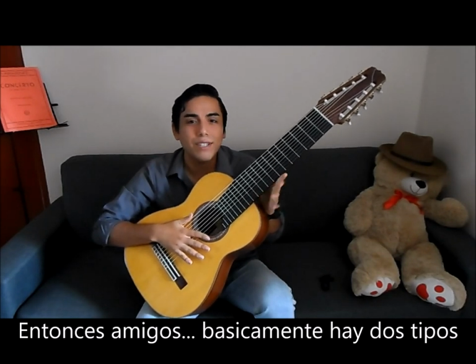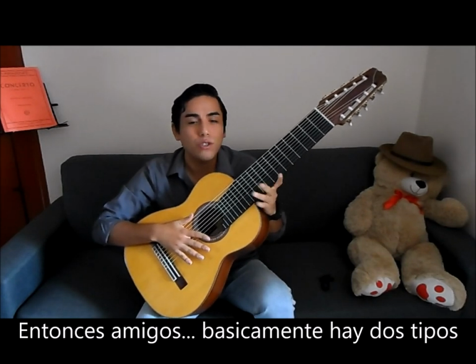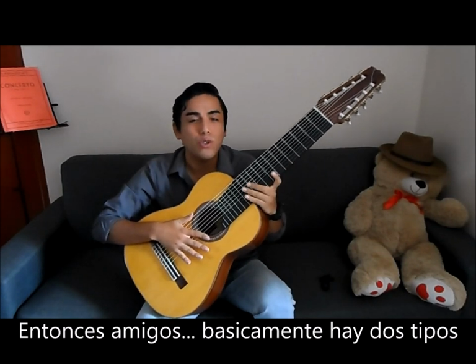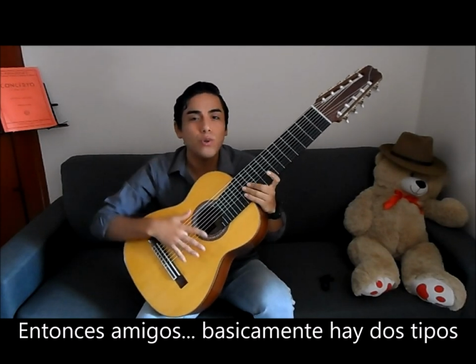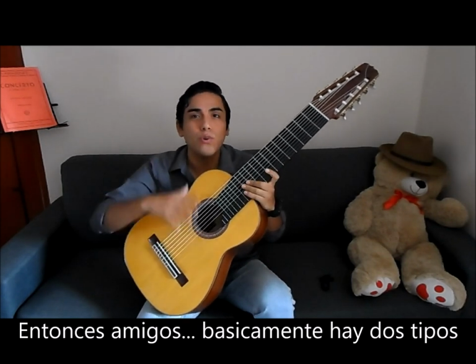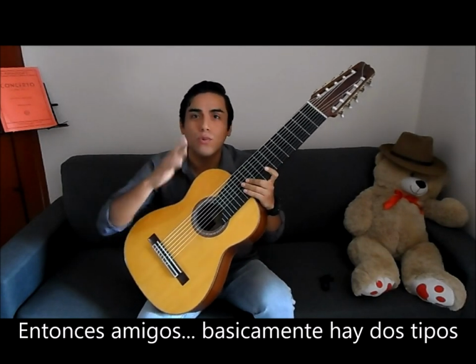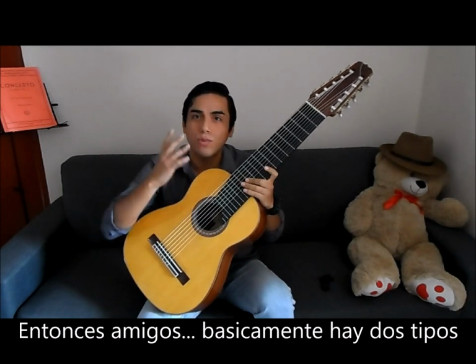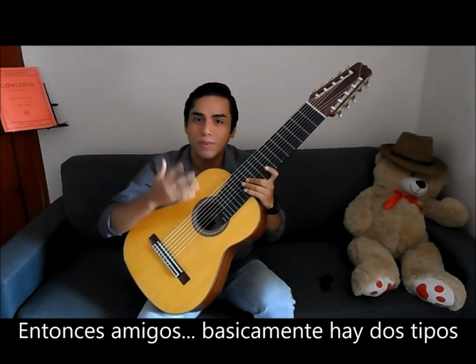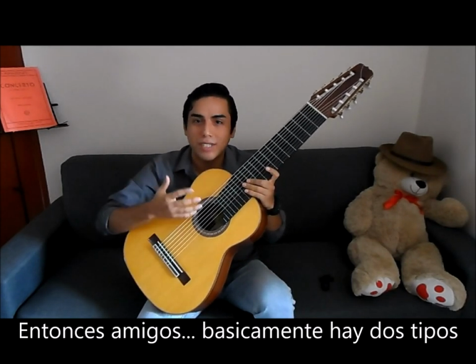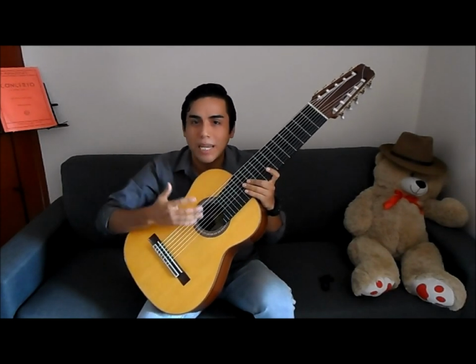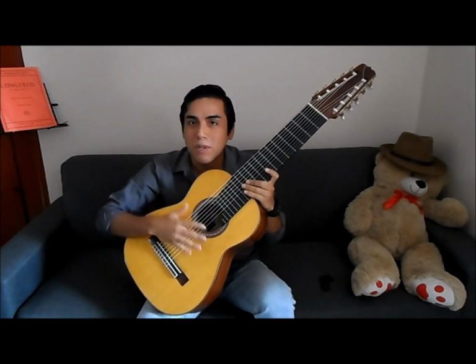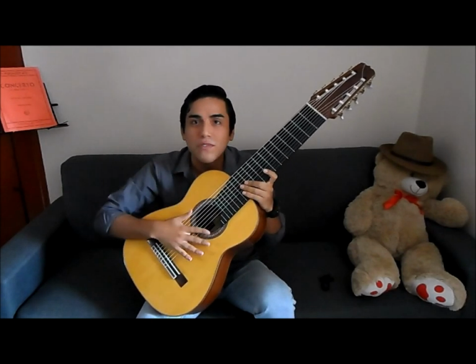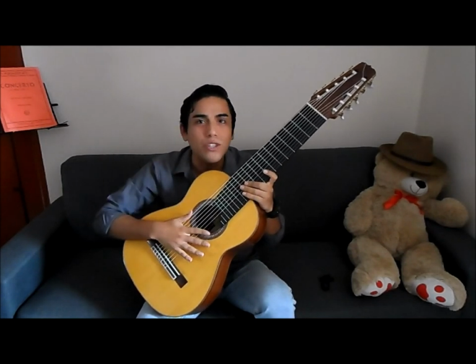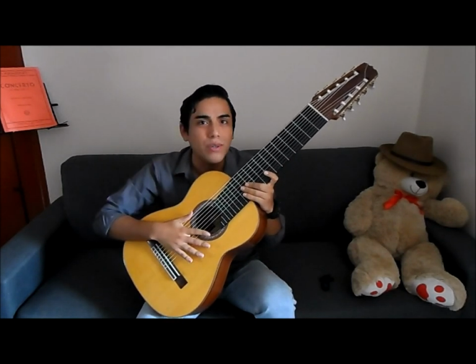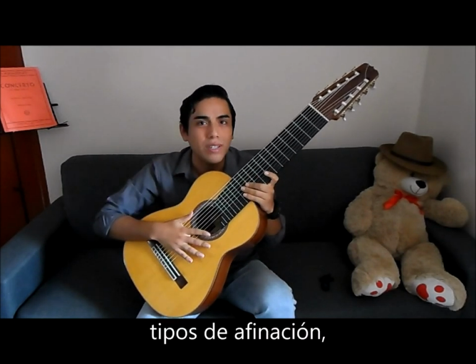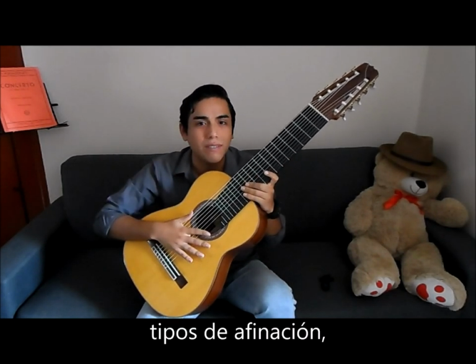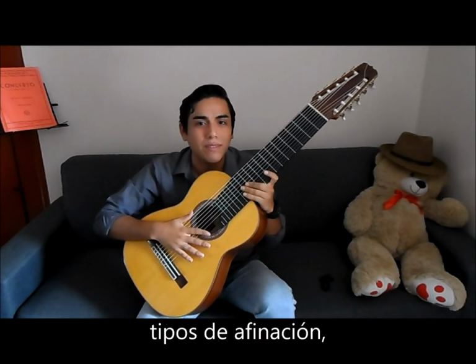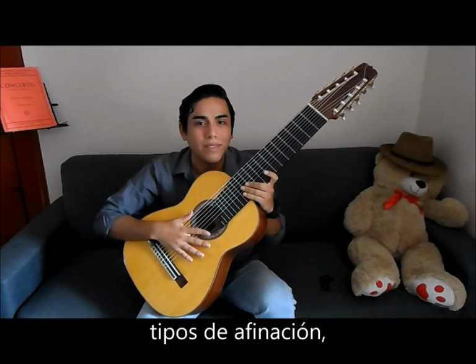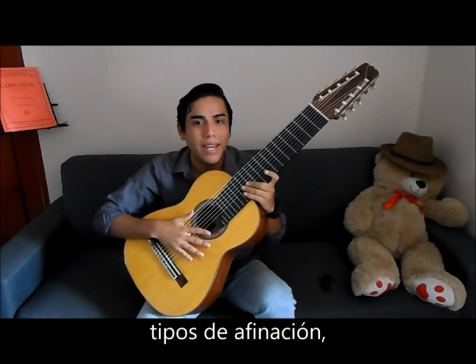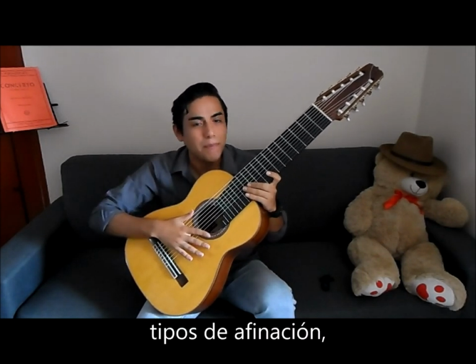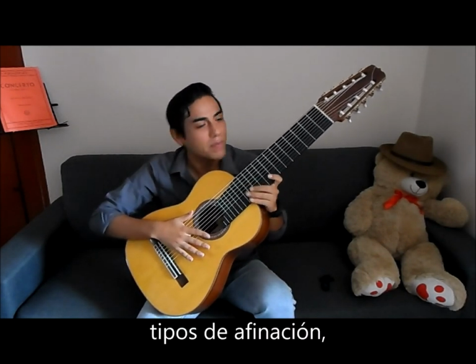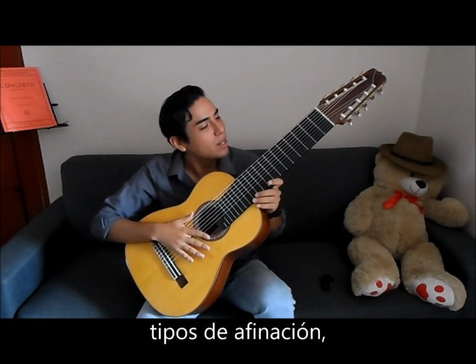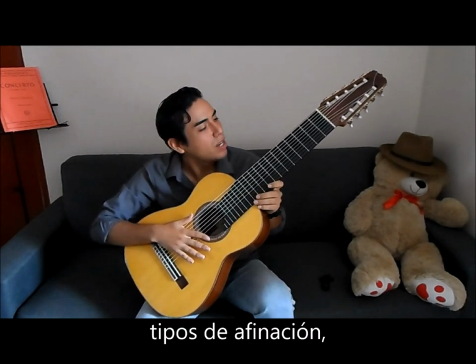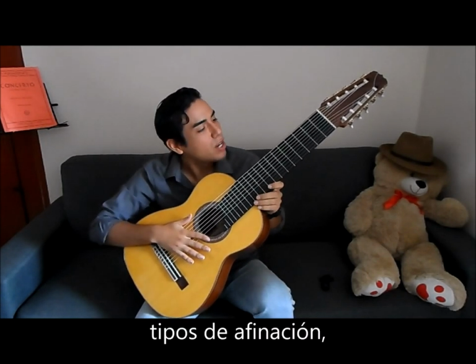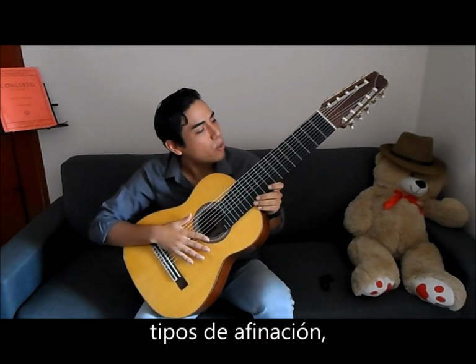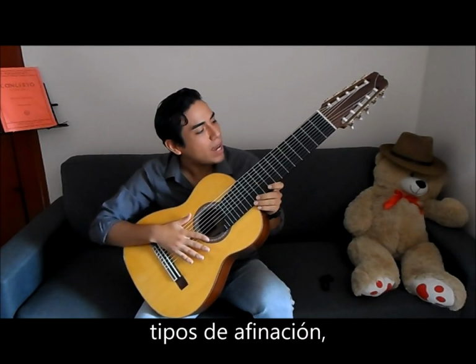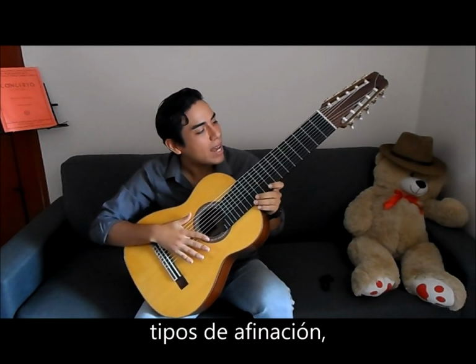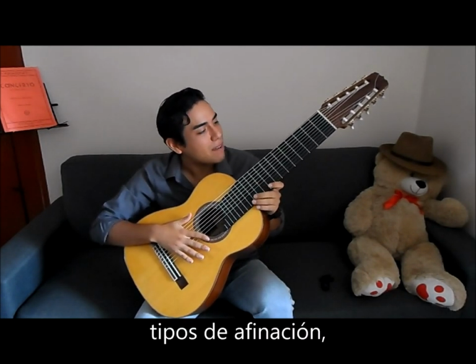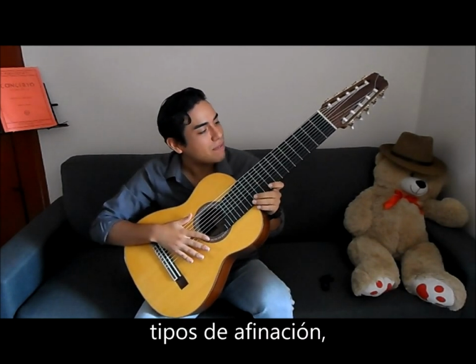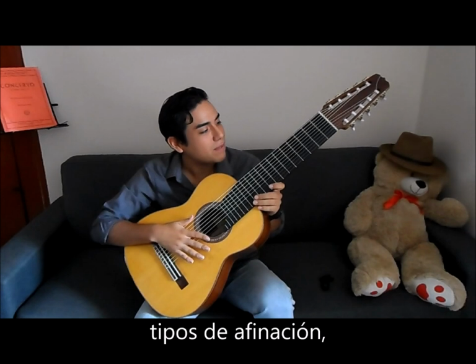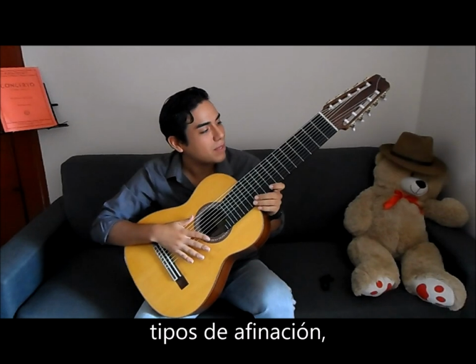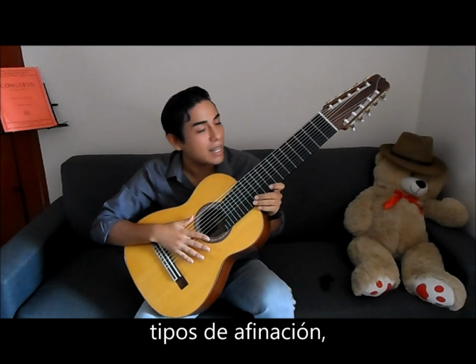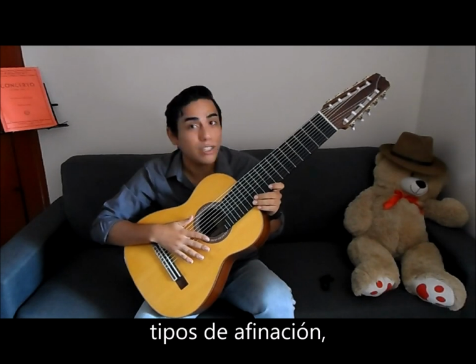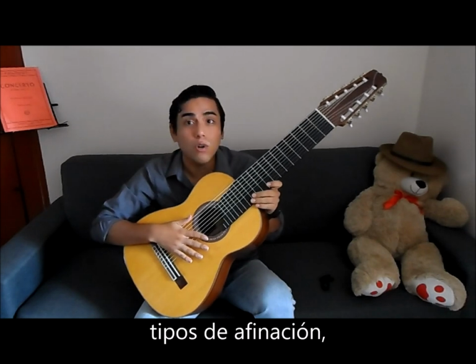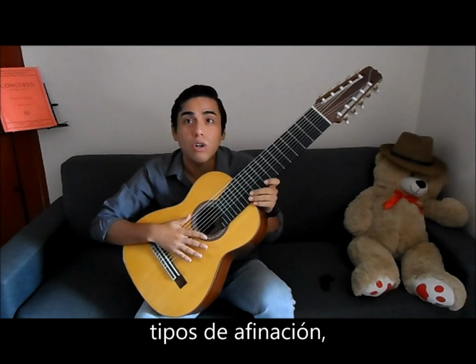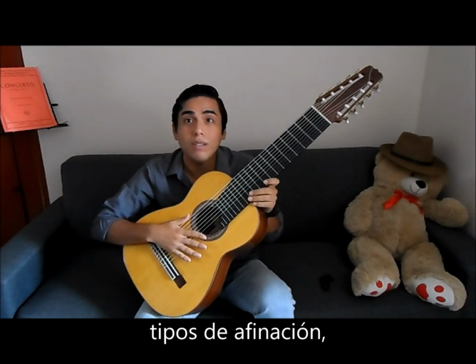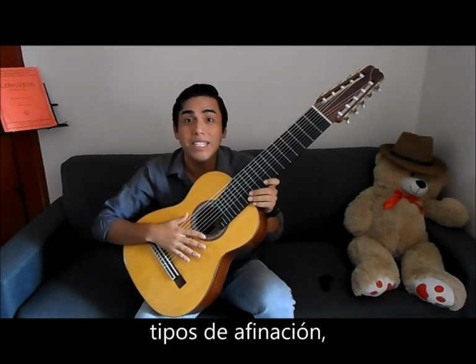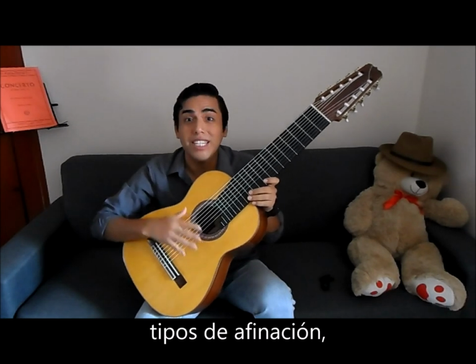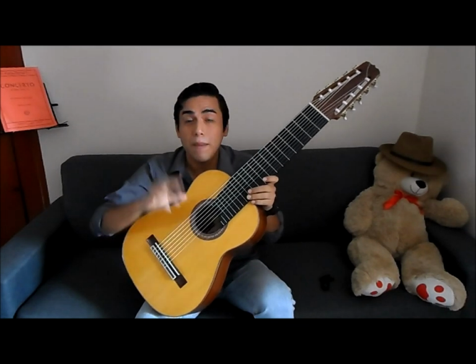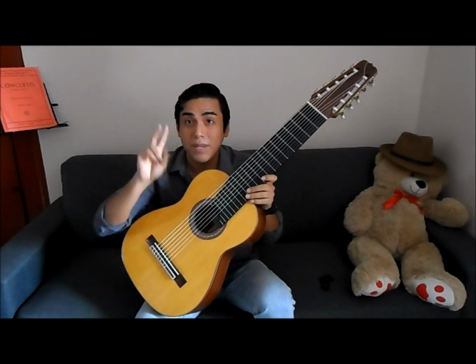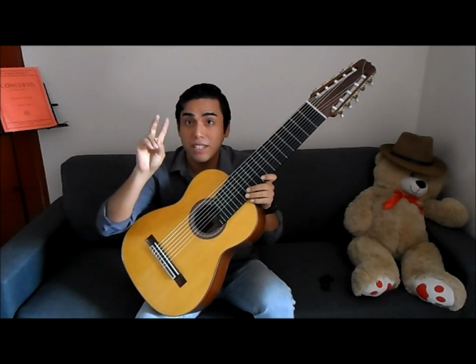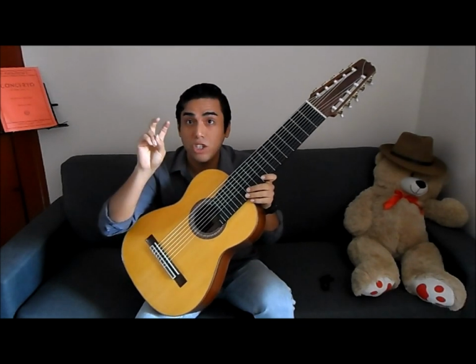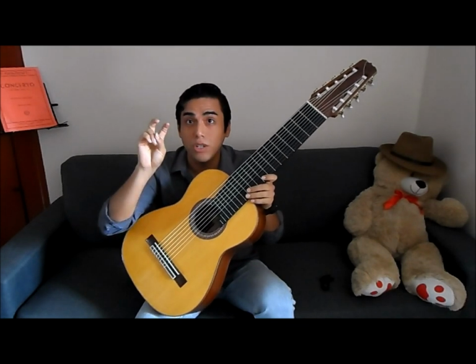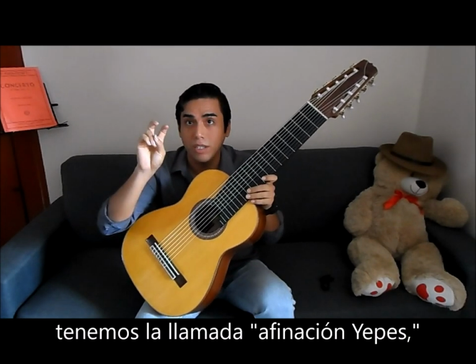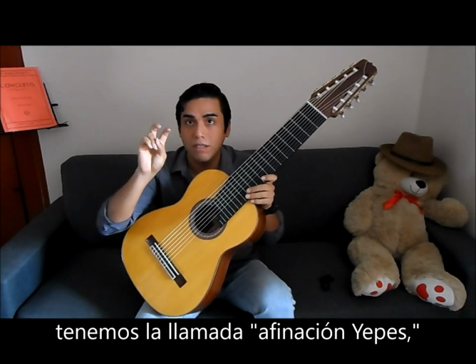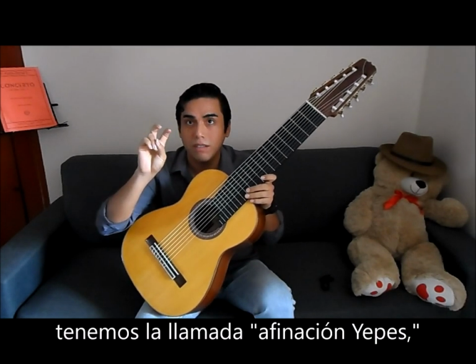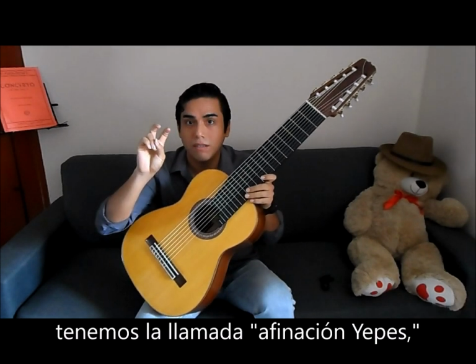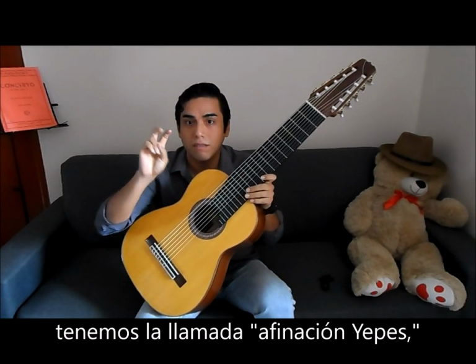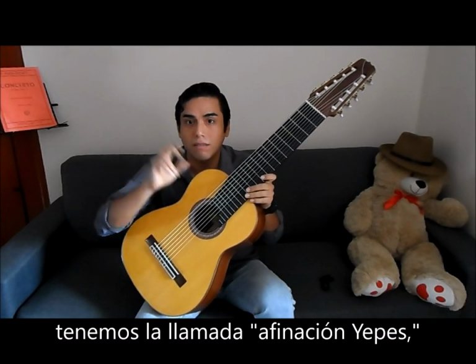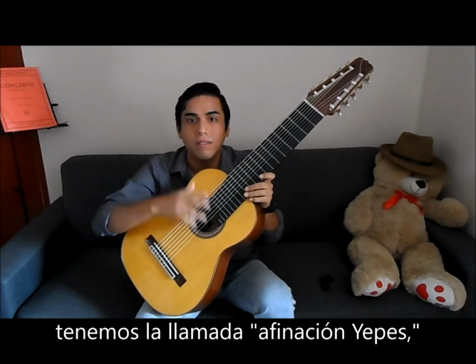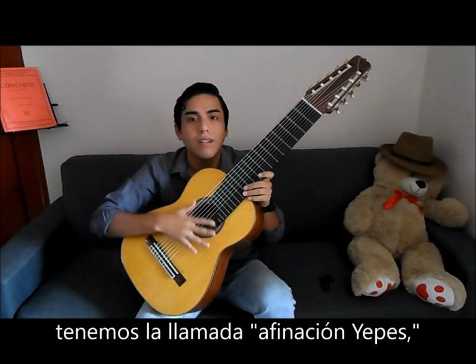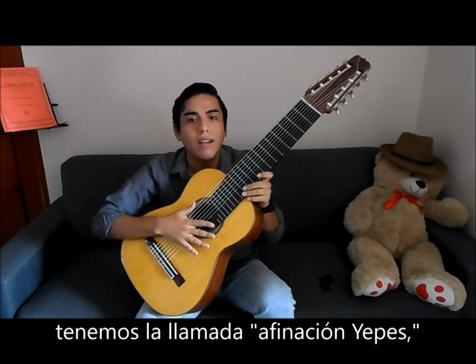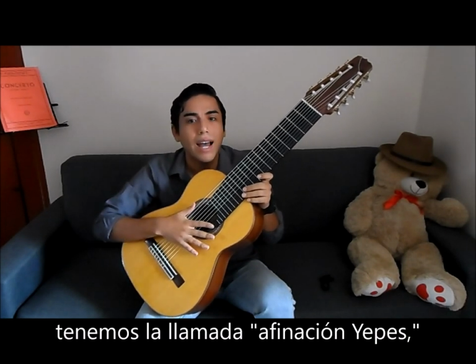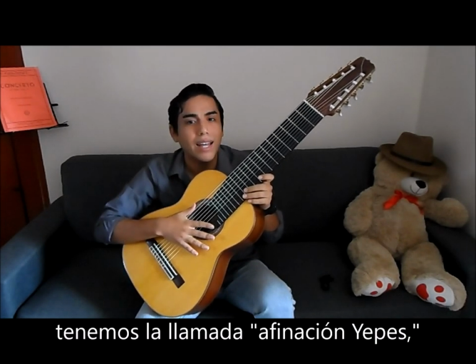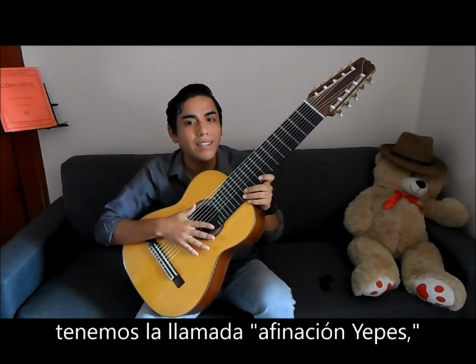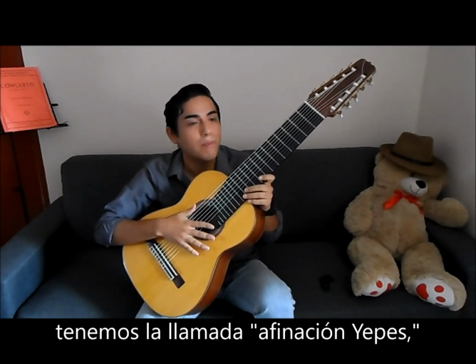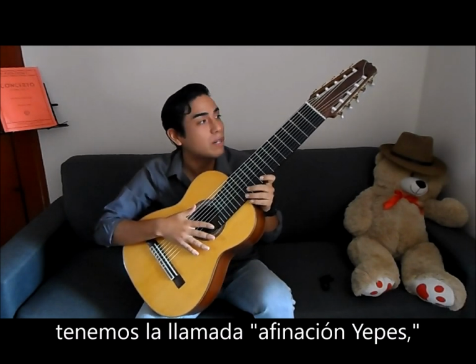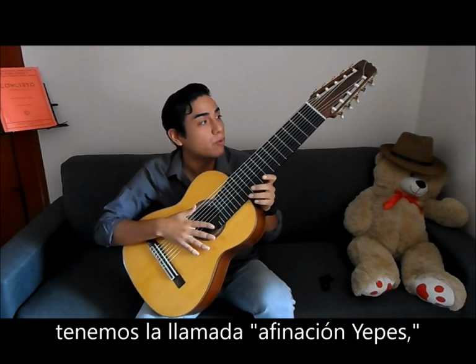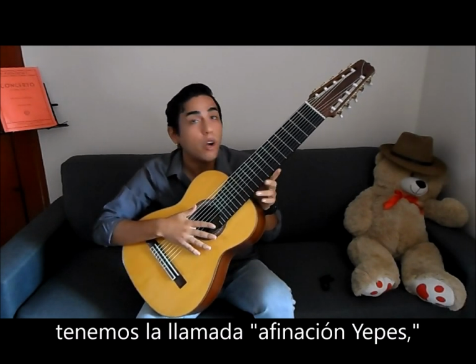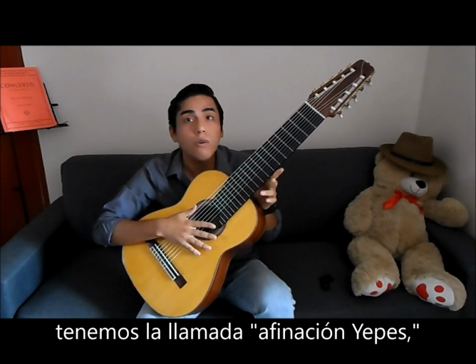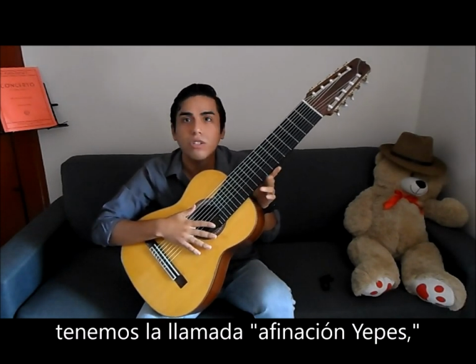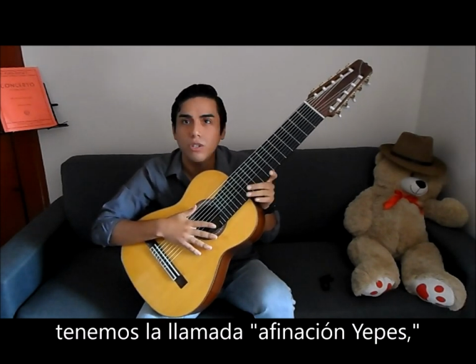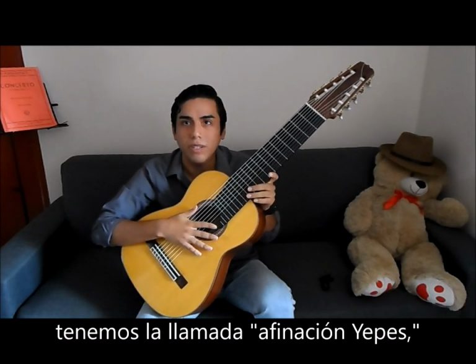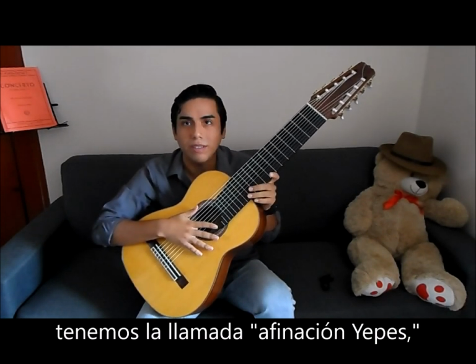Basically, there are two types of tuning. We have the so-called Yepes tuning, and the Baroque tuning.